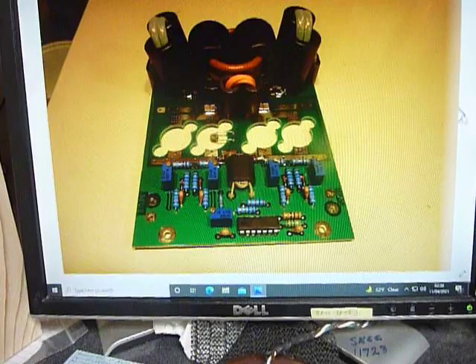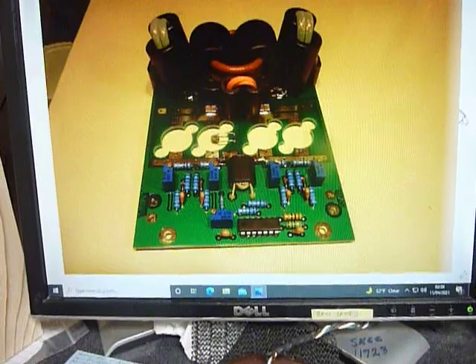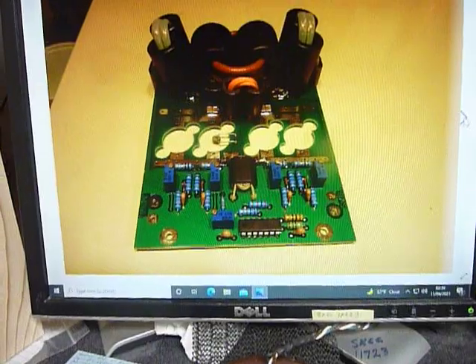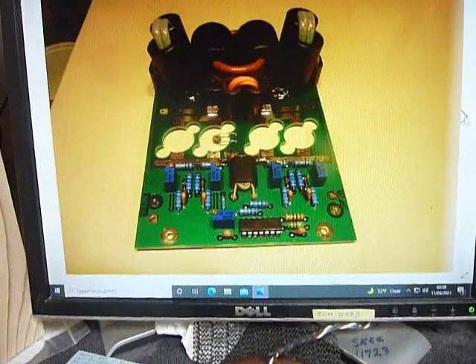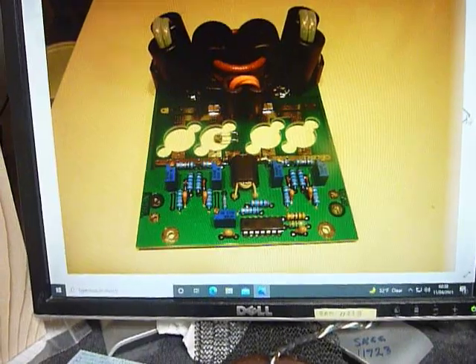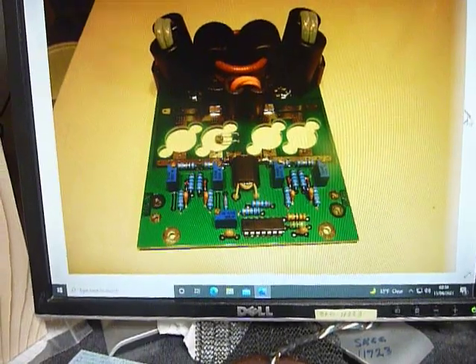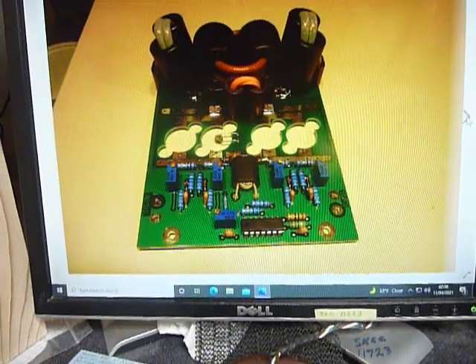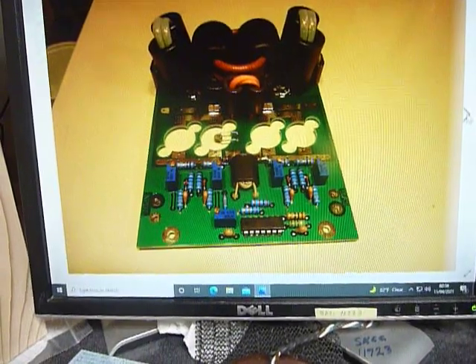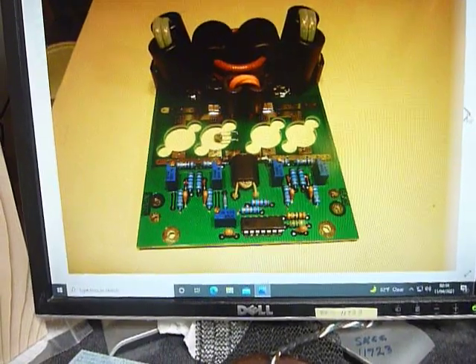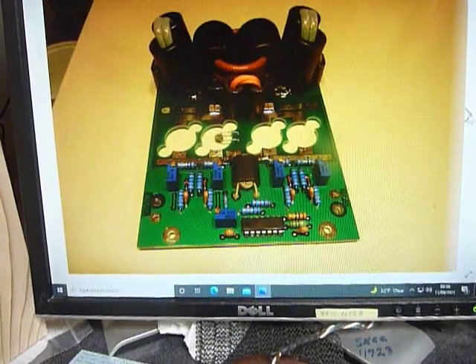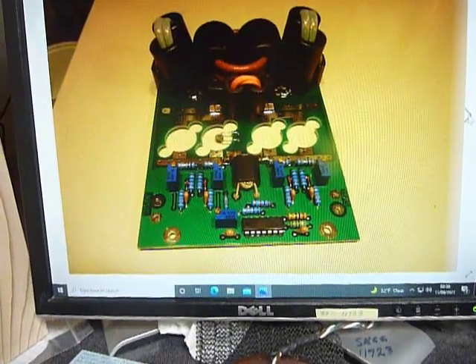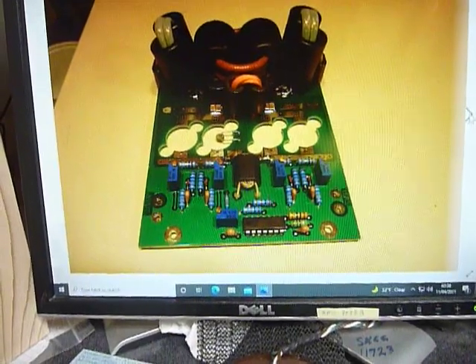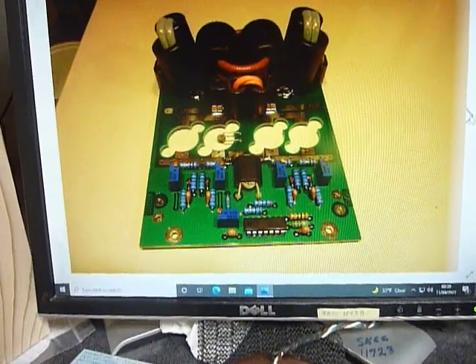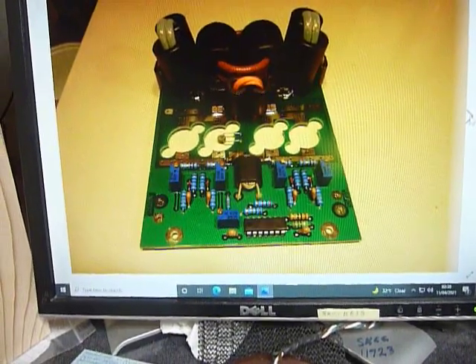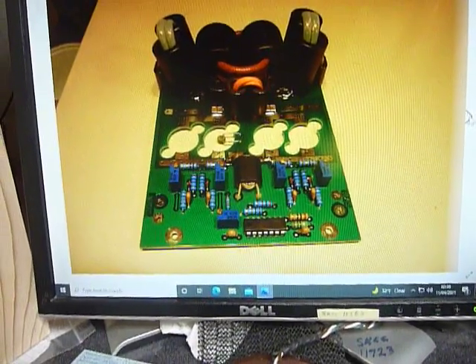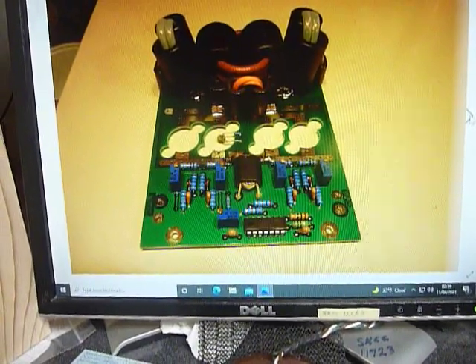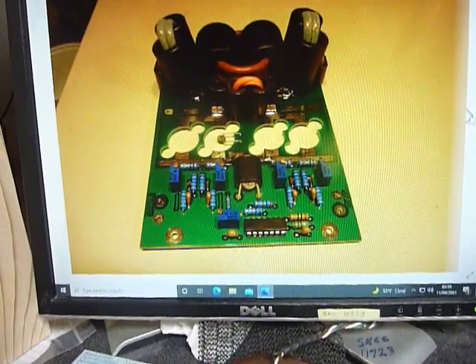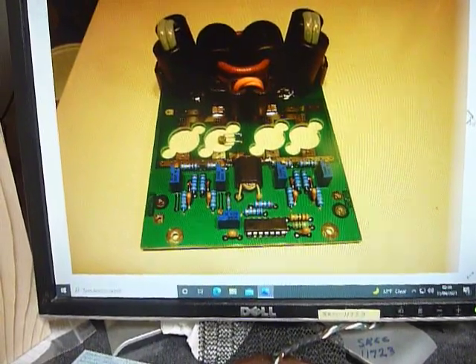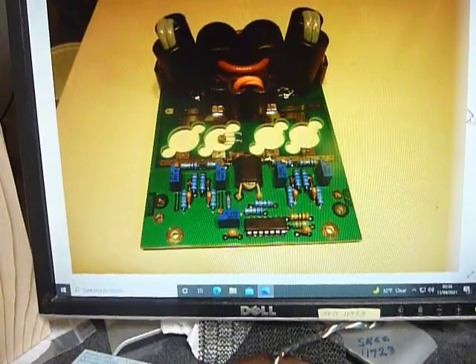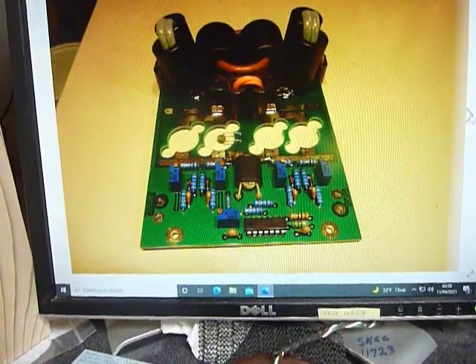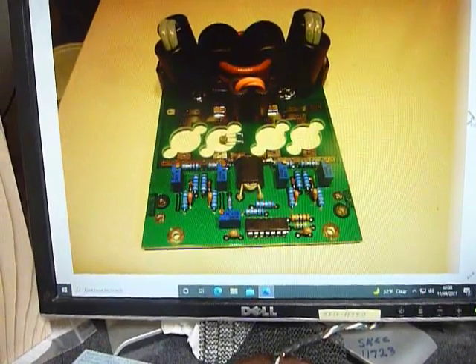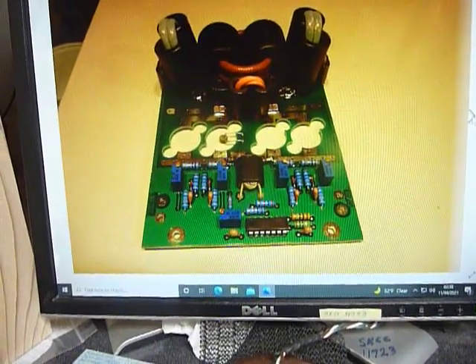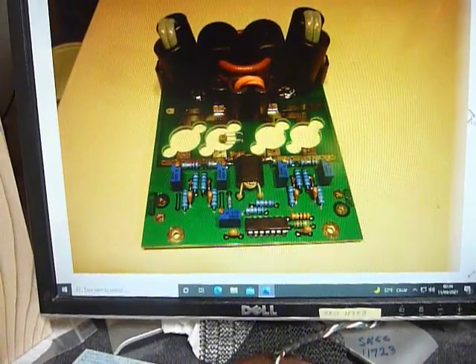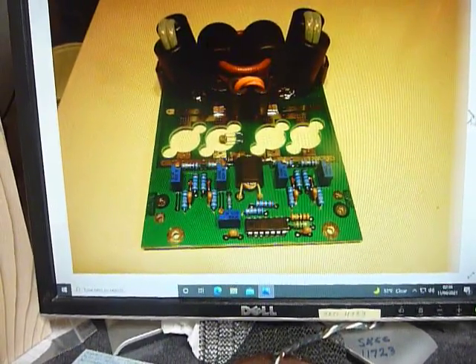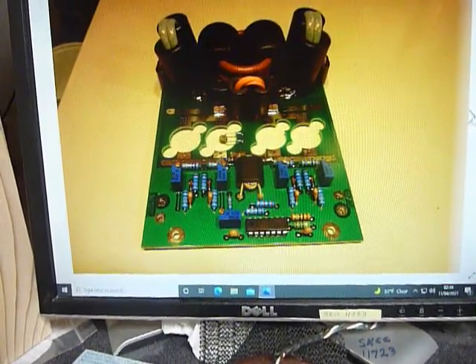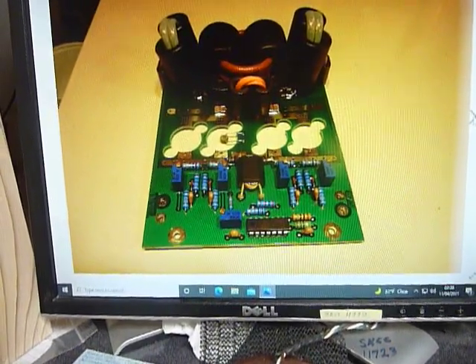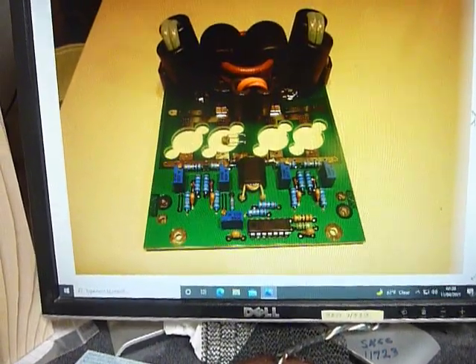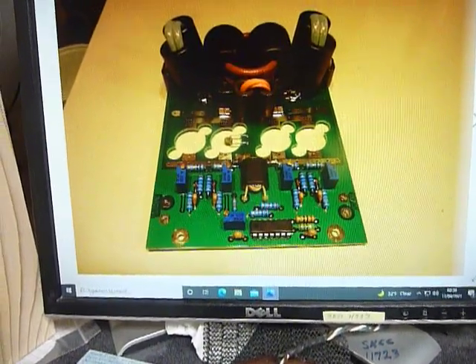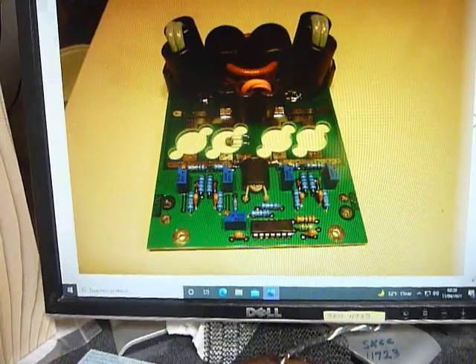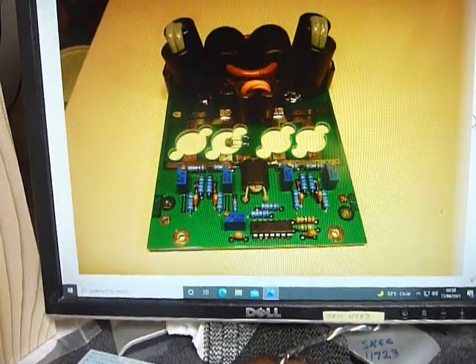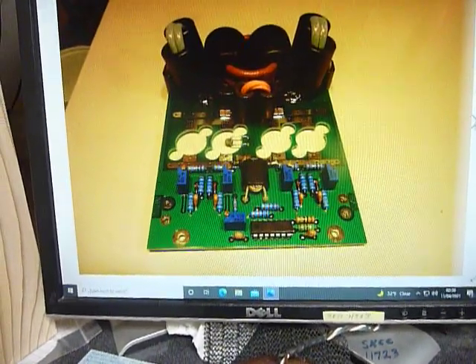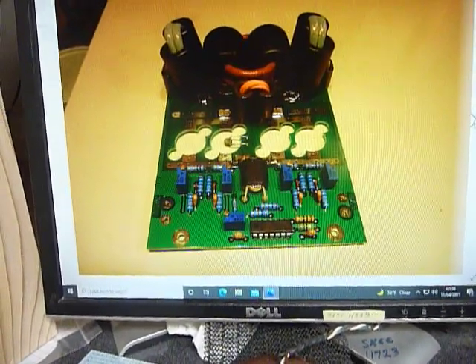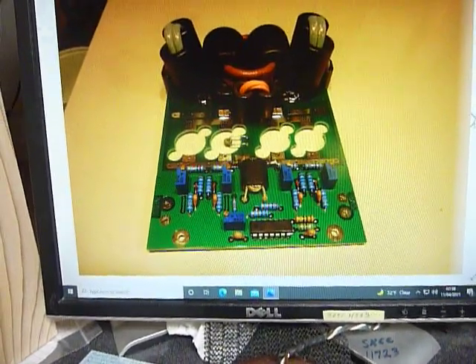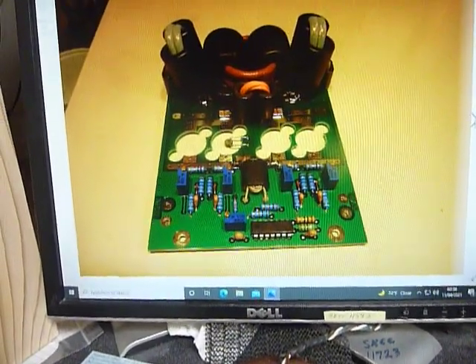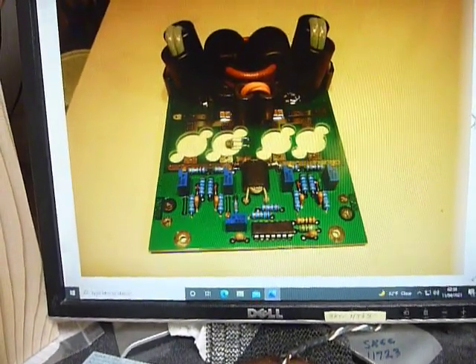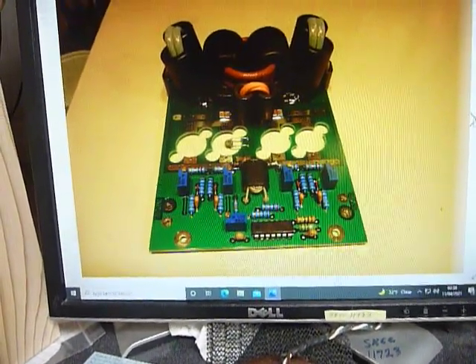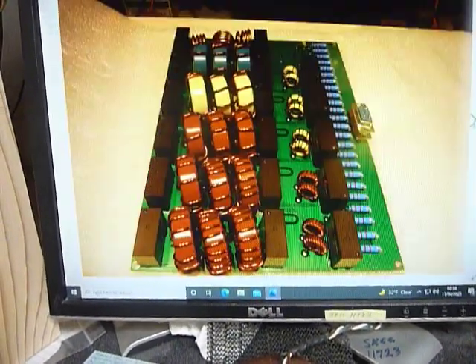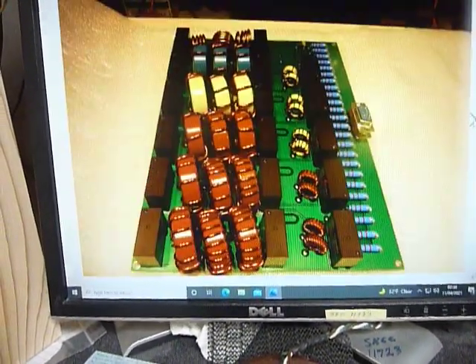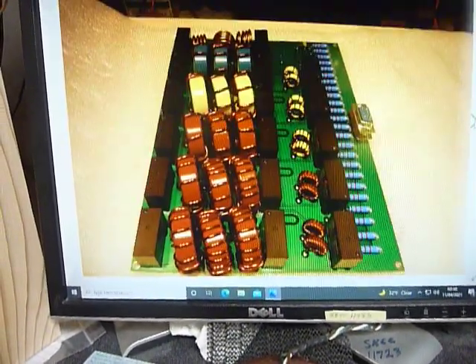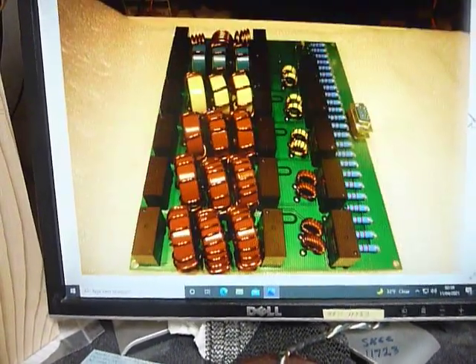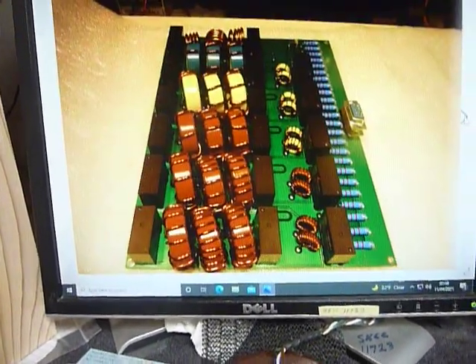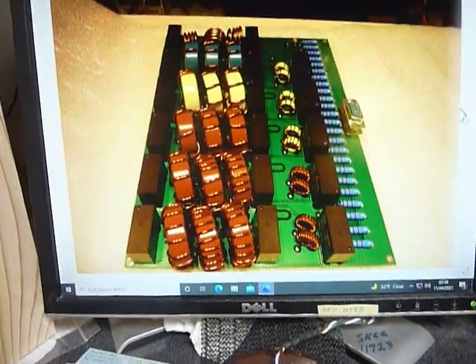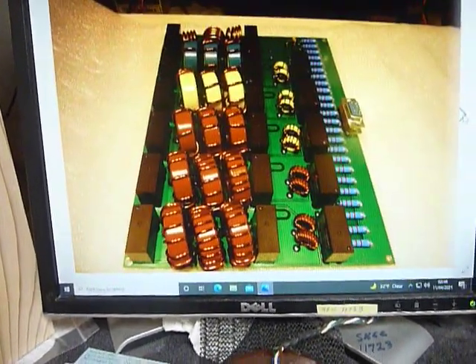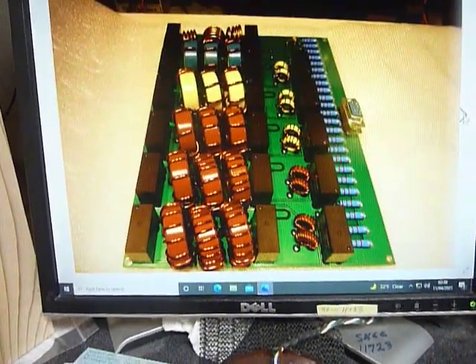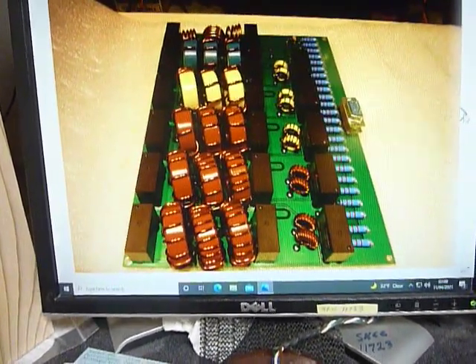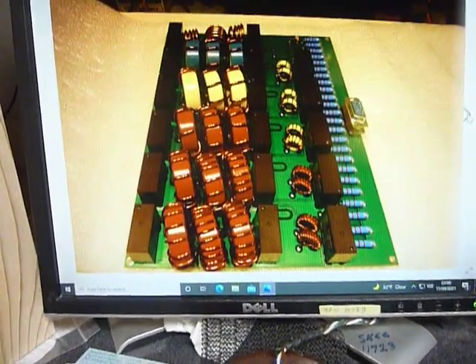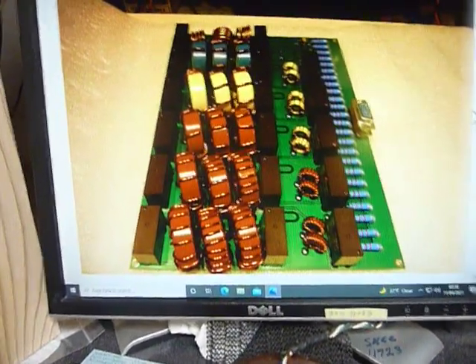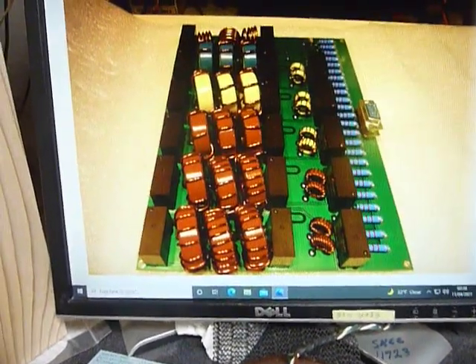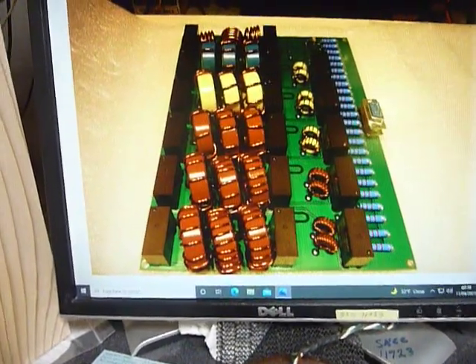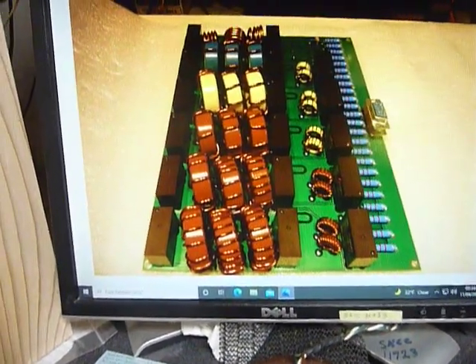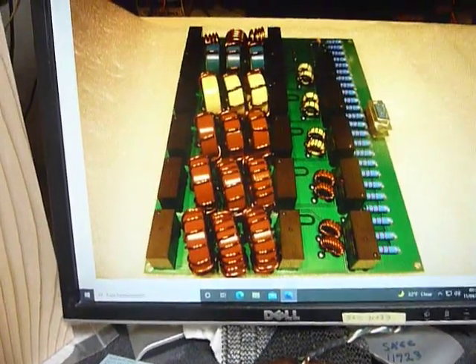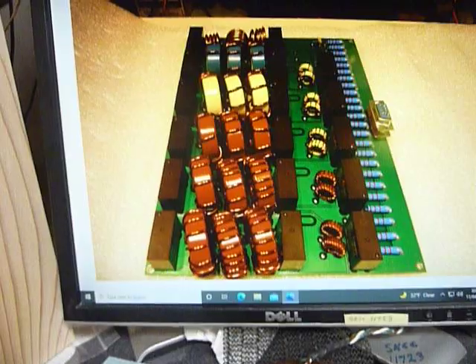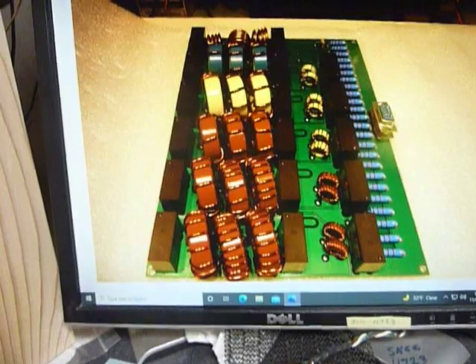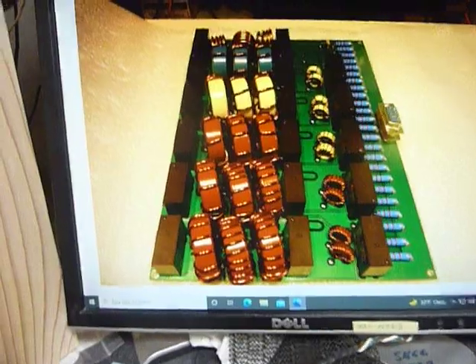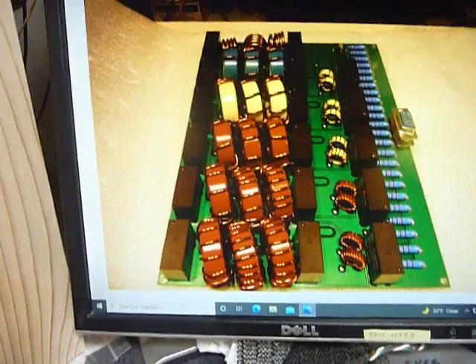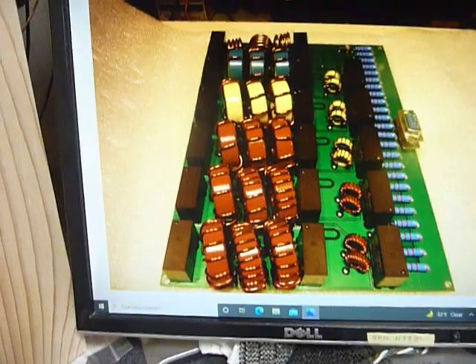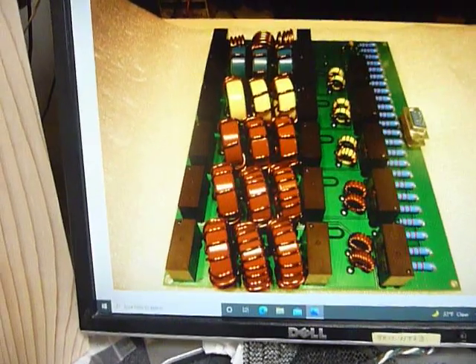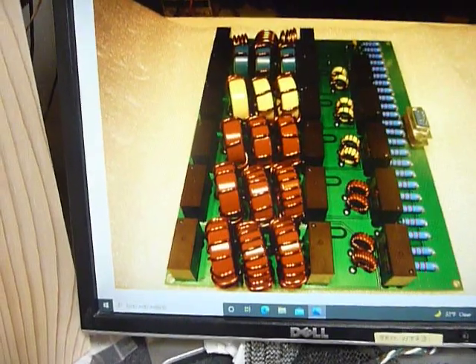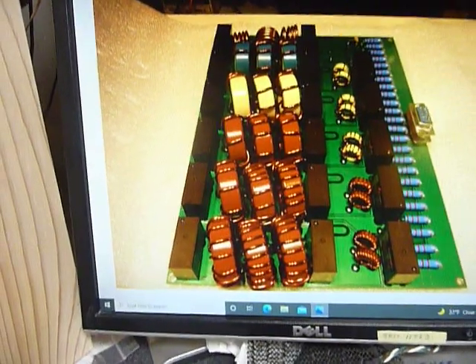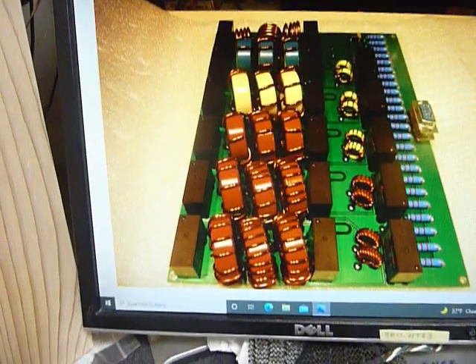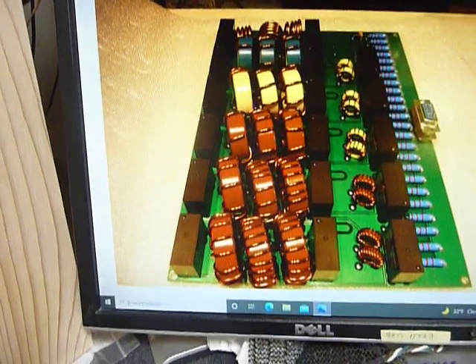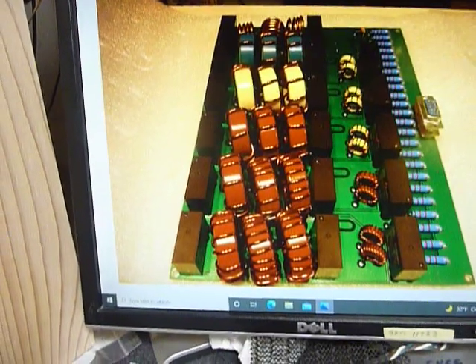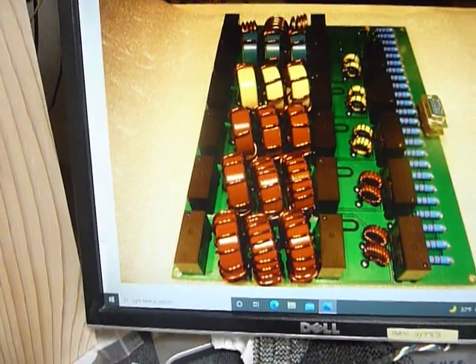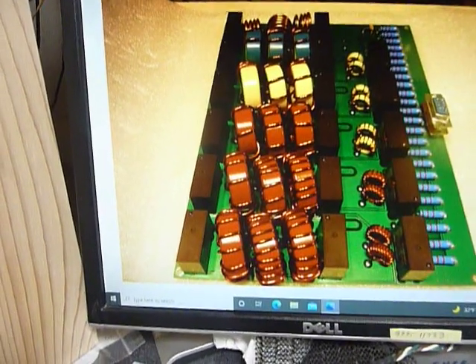It still seems to drift a little bit. Bias is very critical on these — if it goes up and down it changes the current through those transistors quite a bit, so you want that to be right.